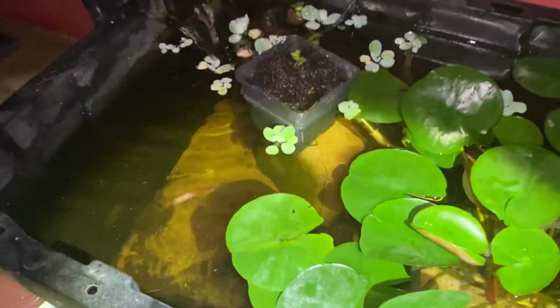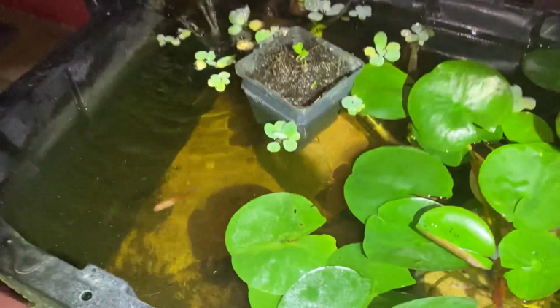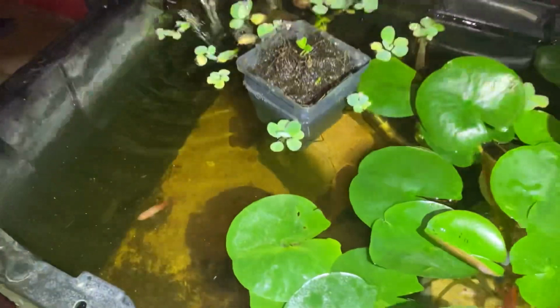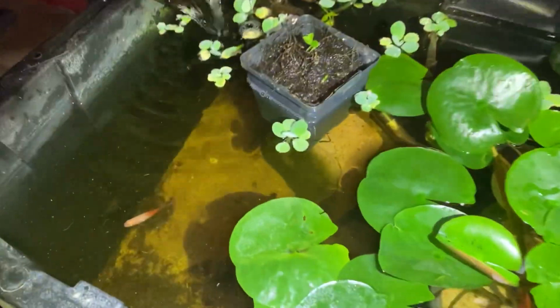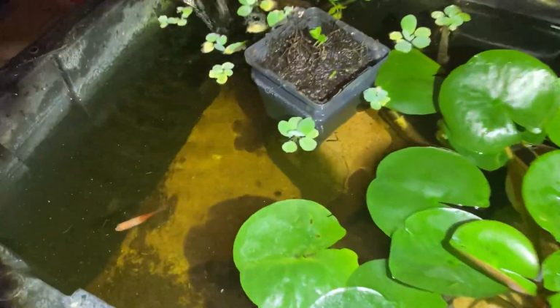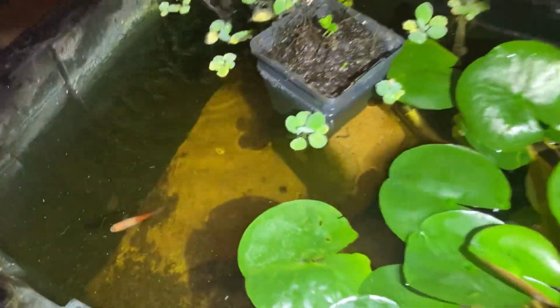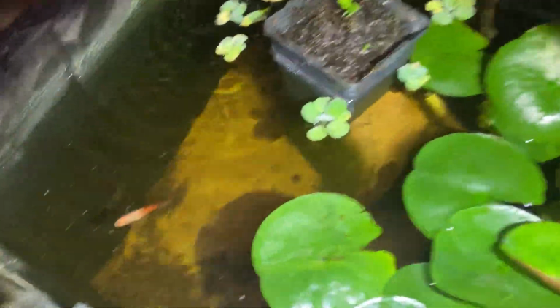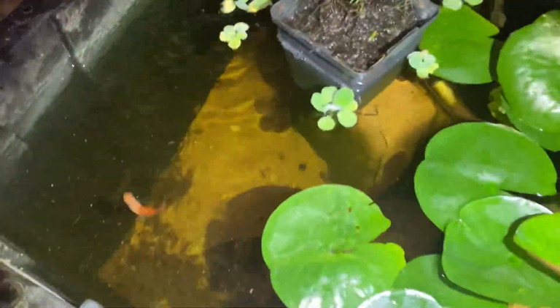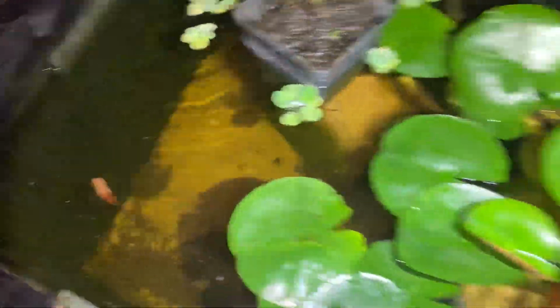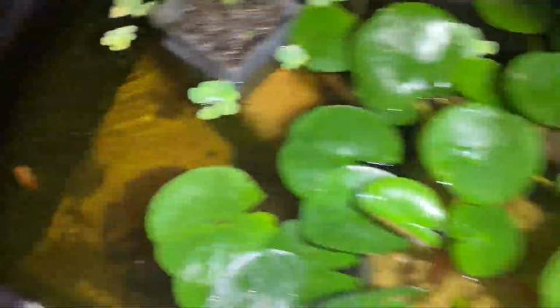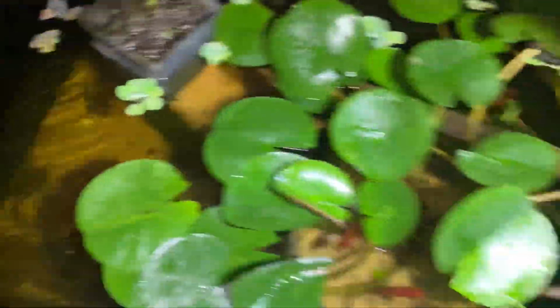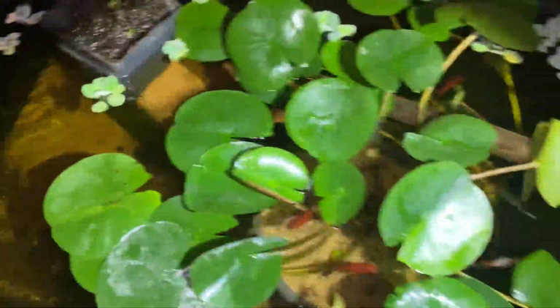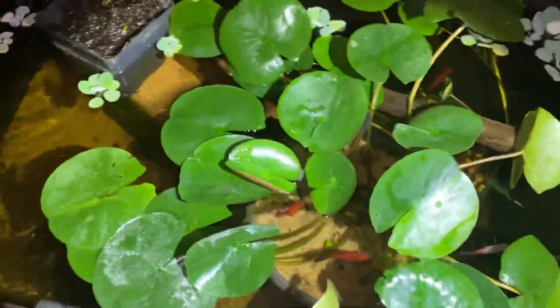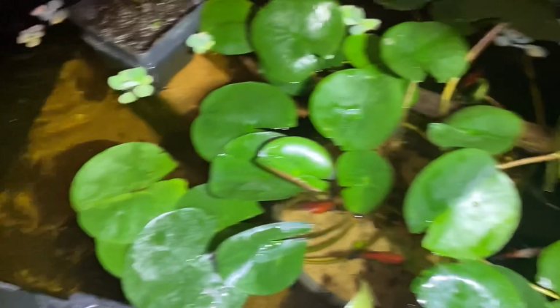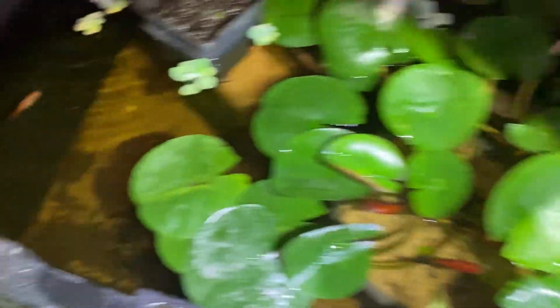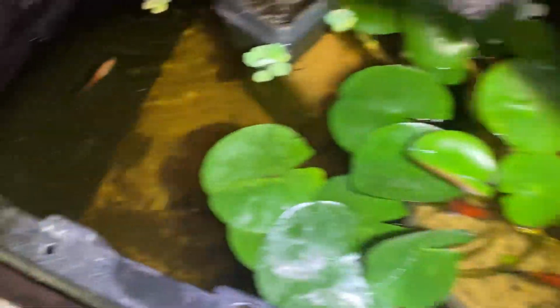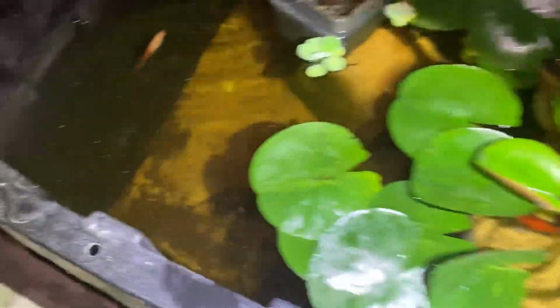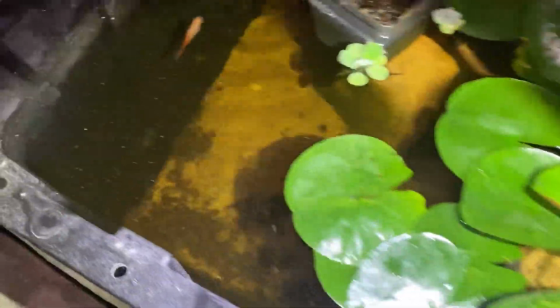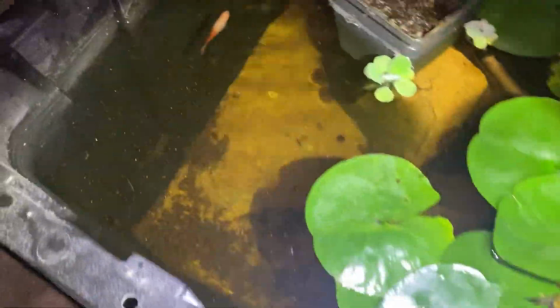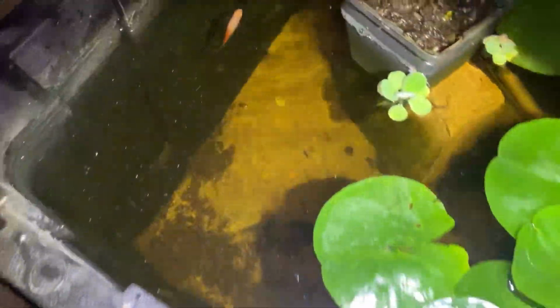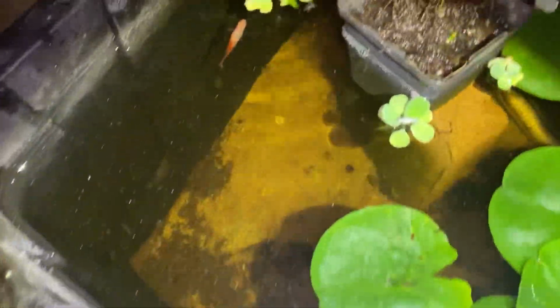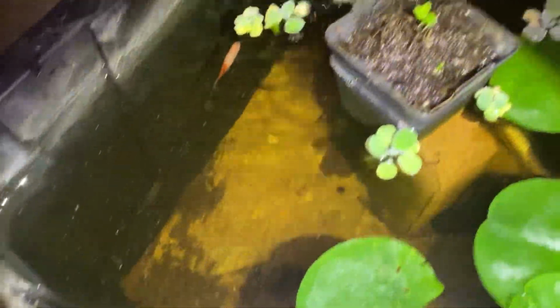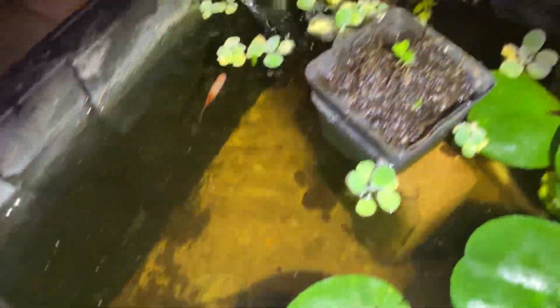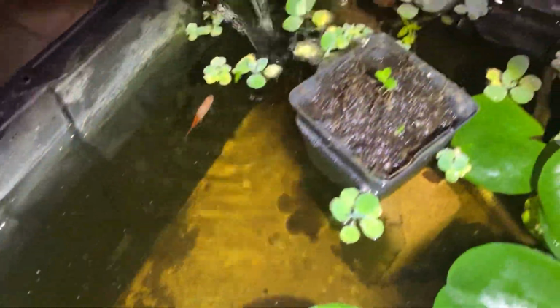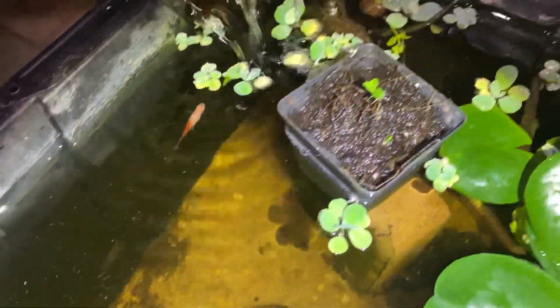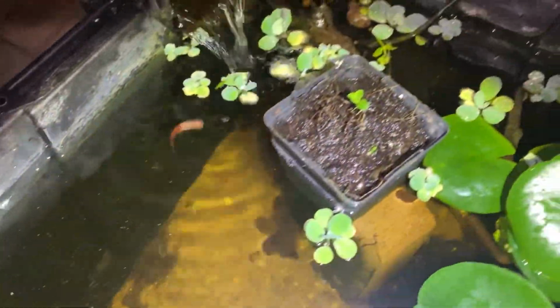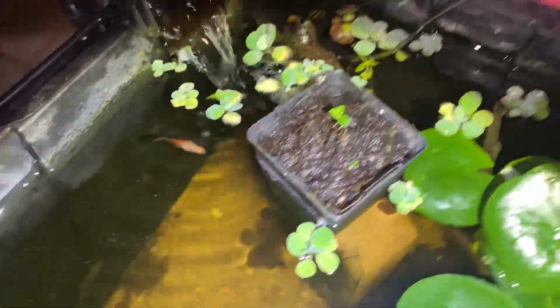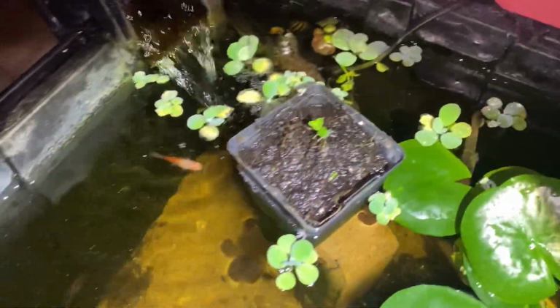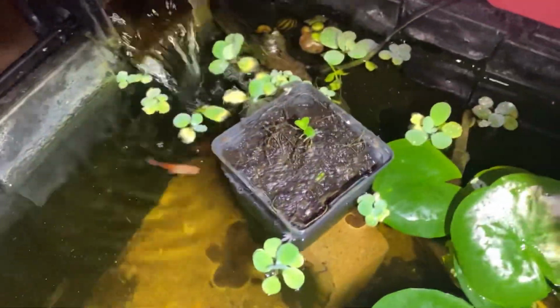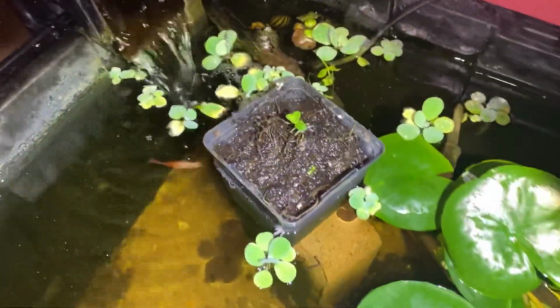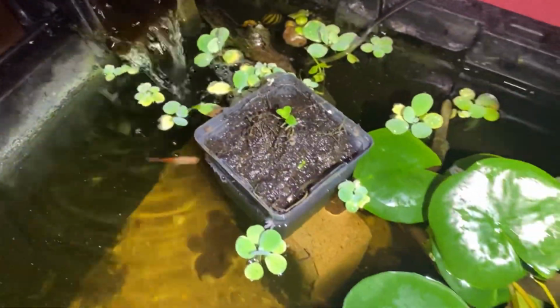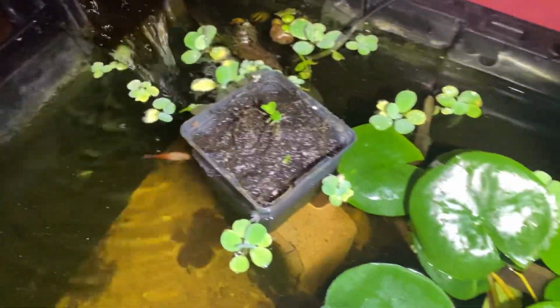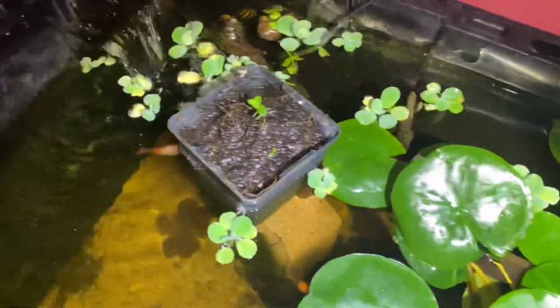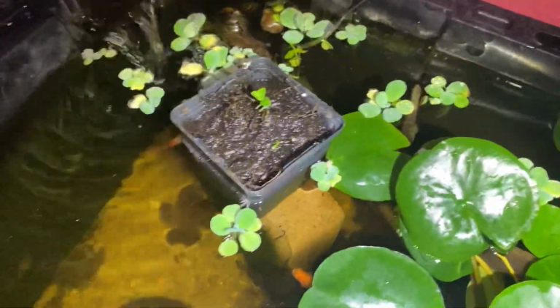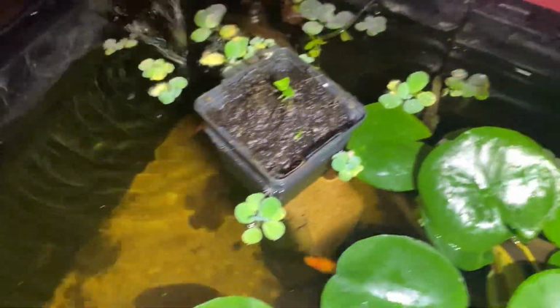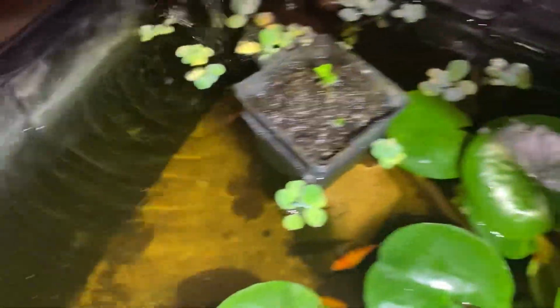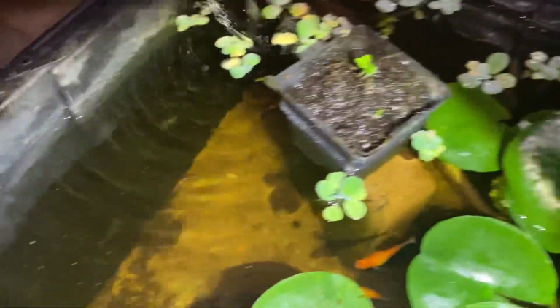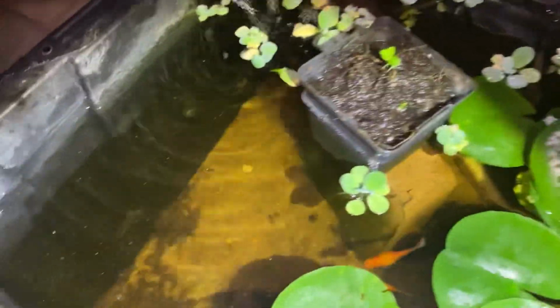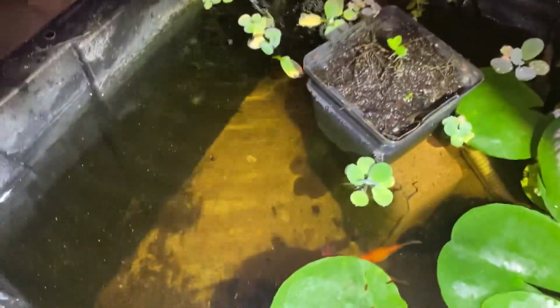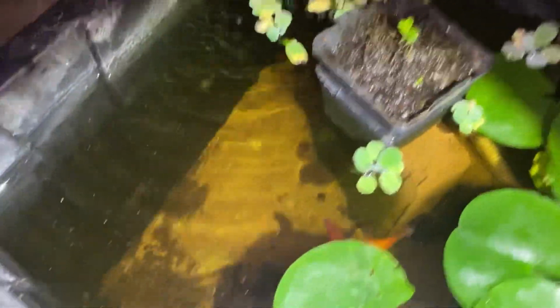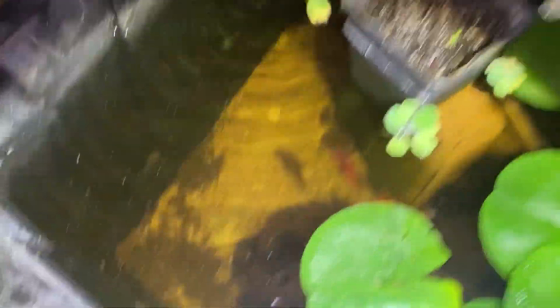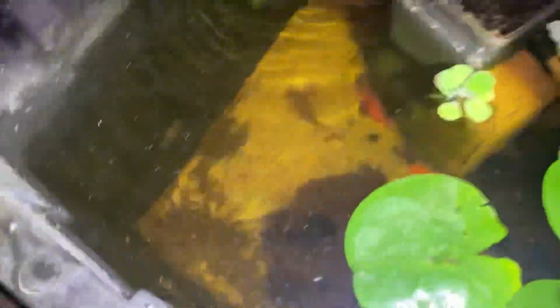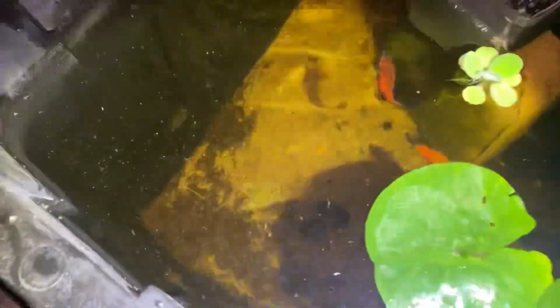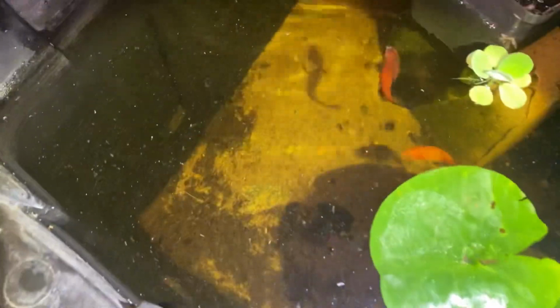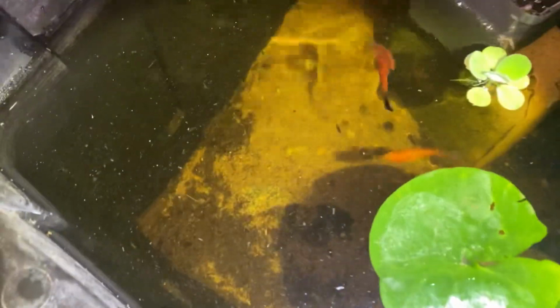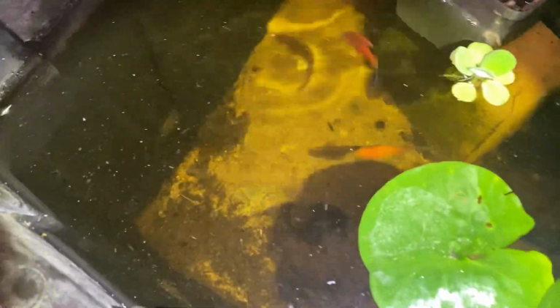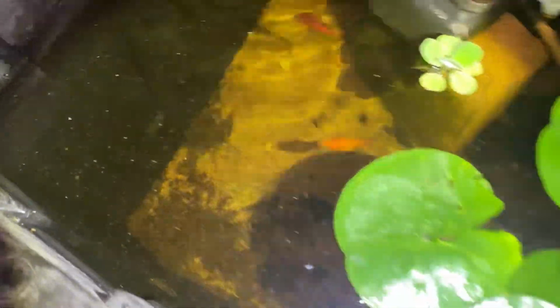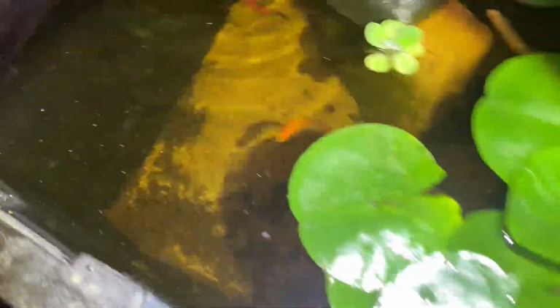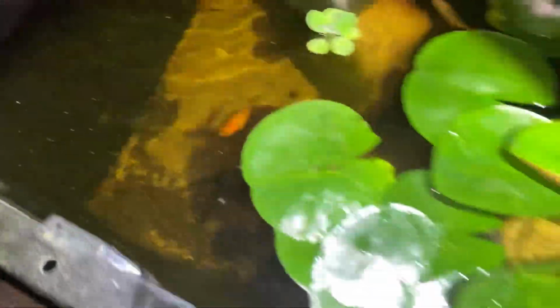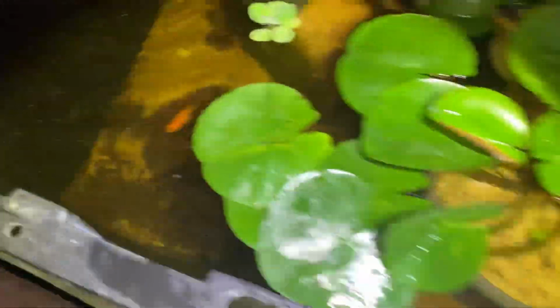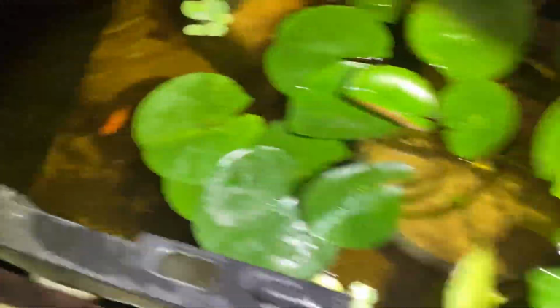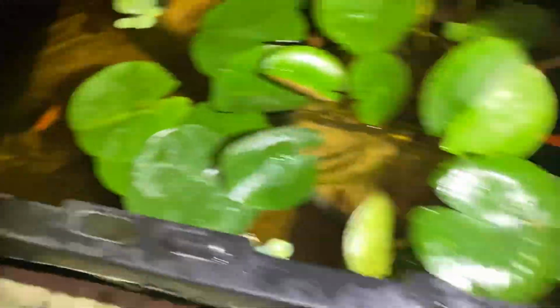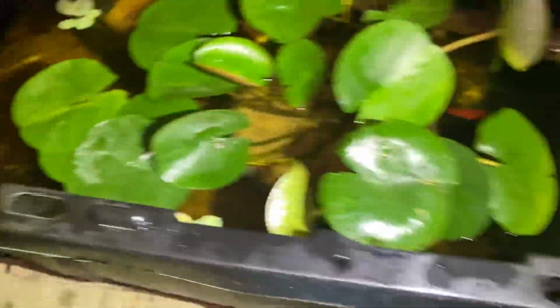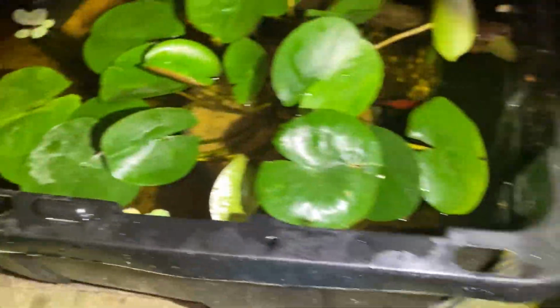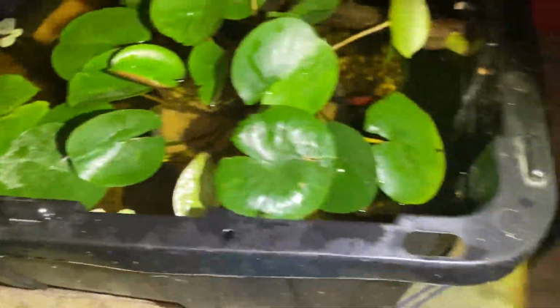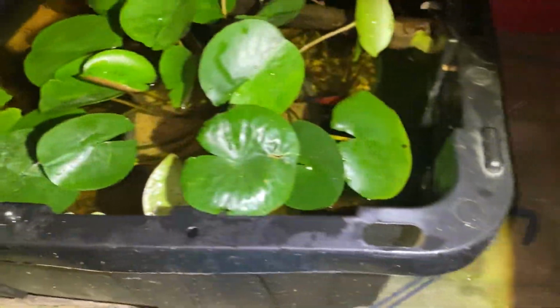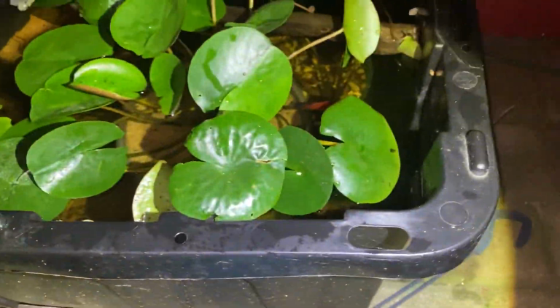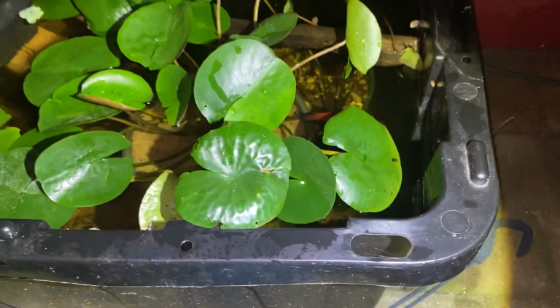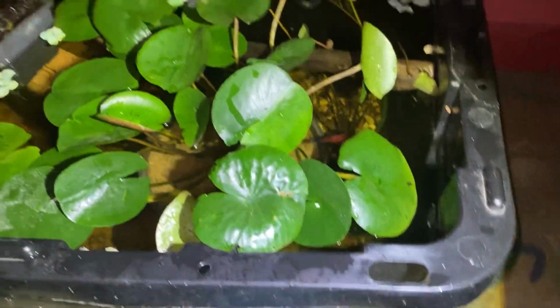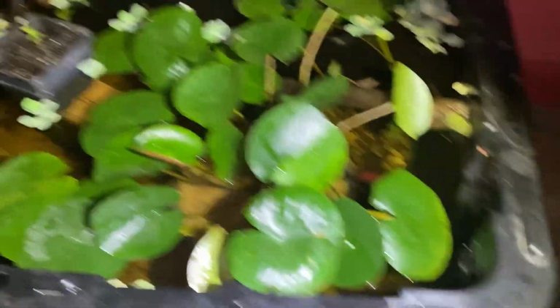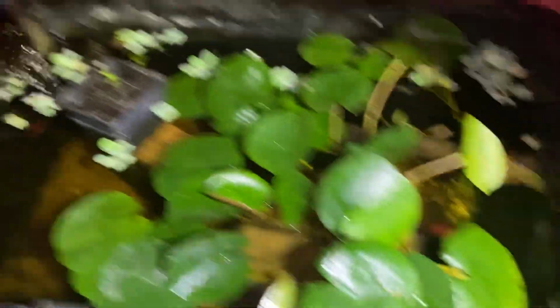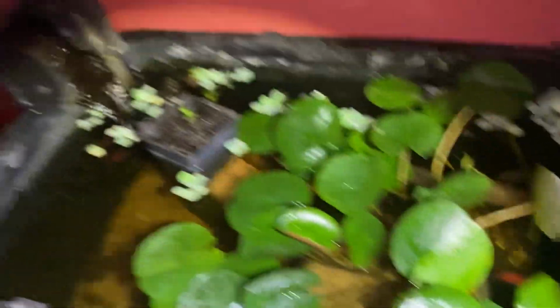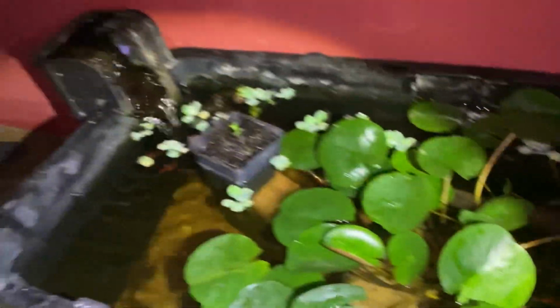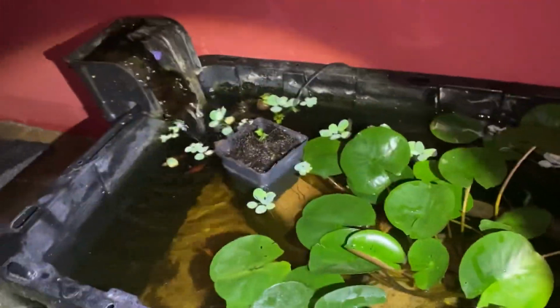The lily pads are back in. The fish are just curious about what's going on. I did stir up the water a little bit, but that's okay — it'll clear up.